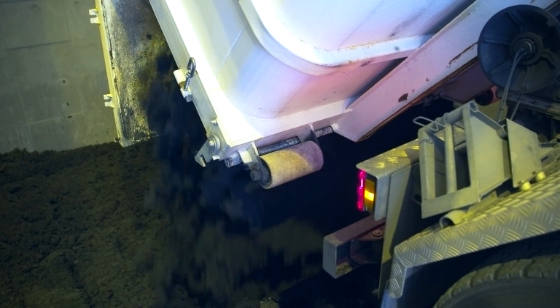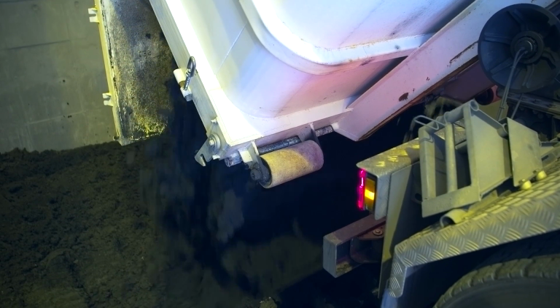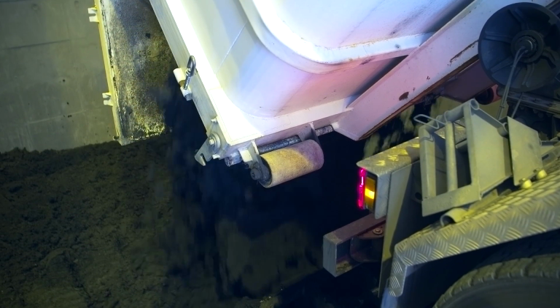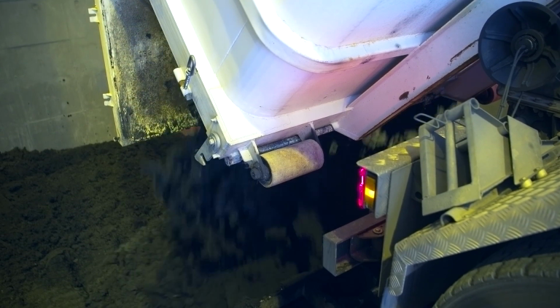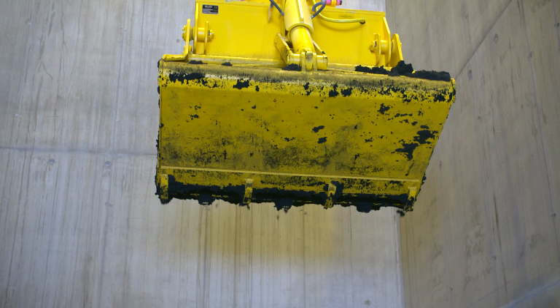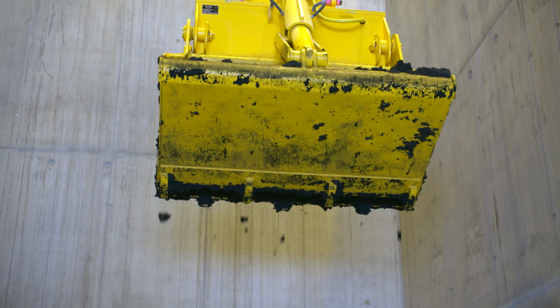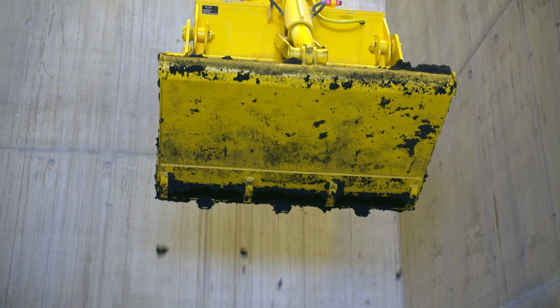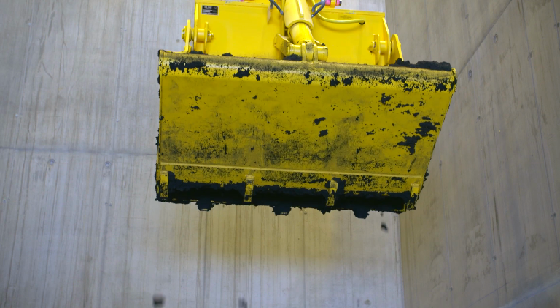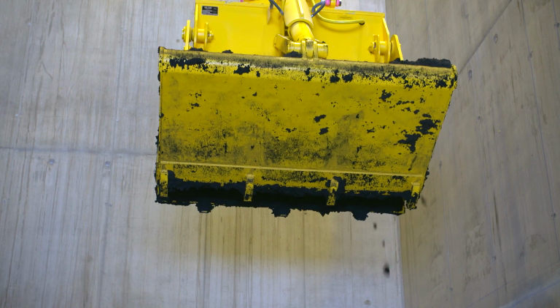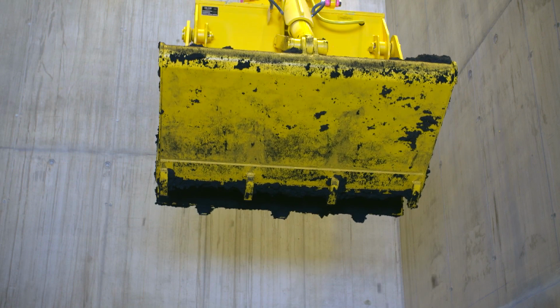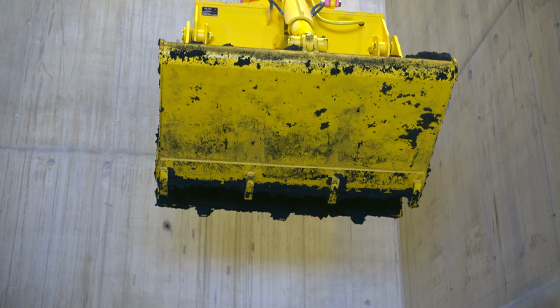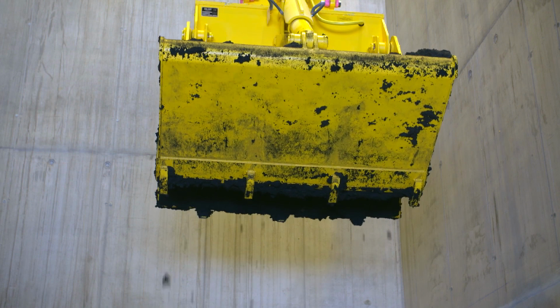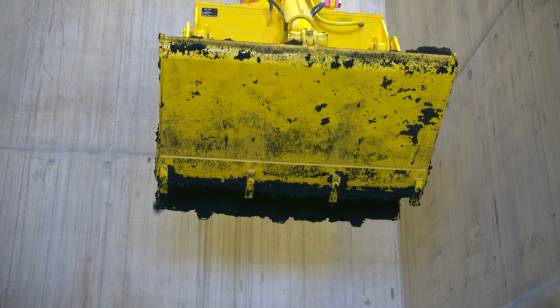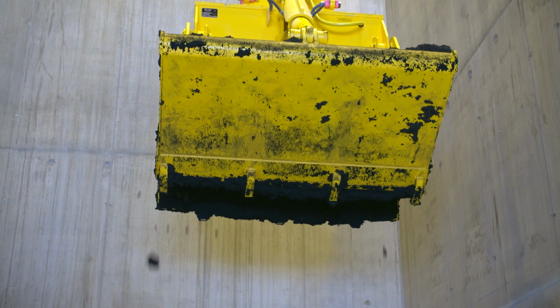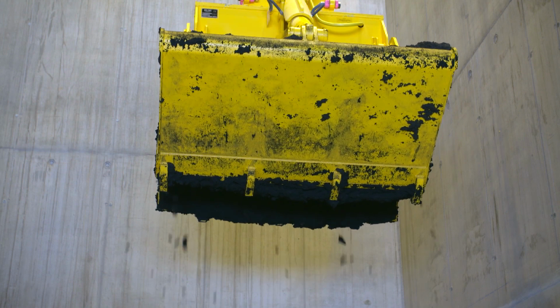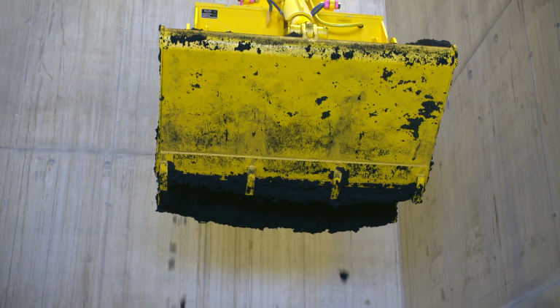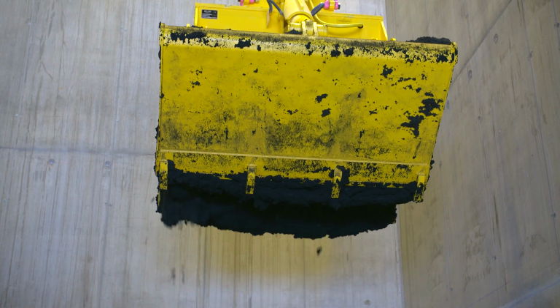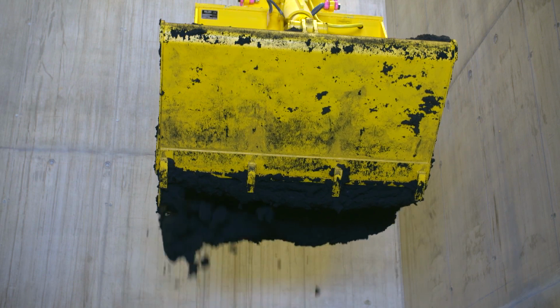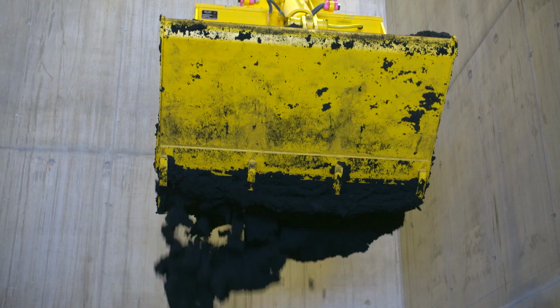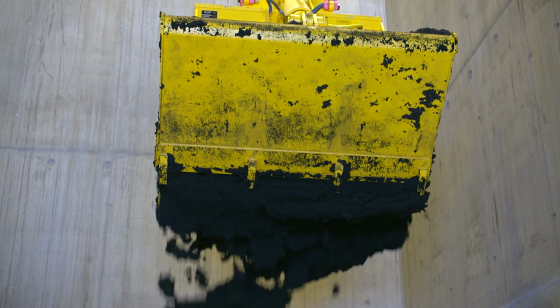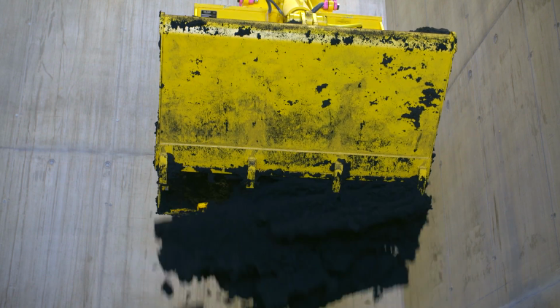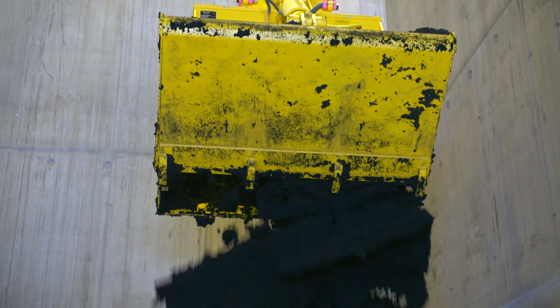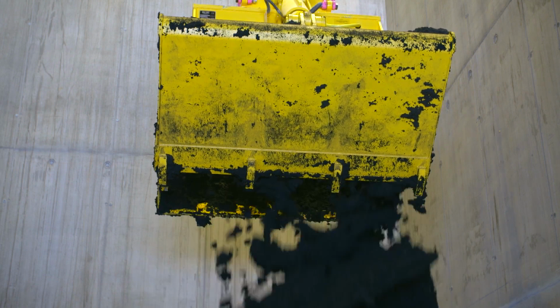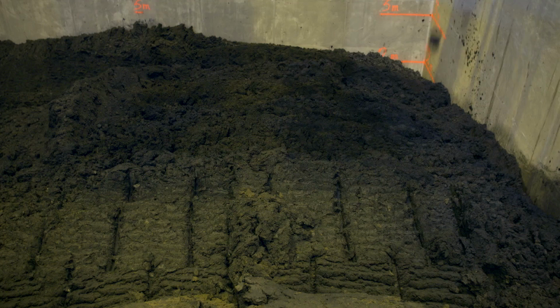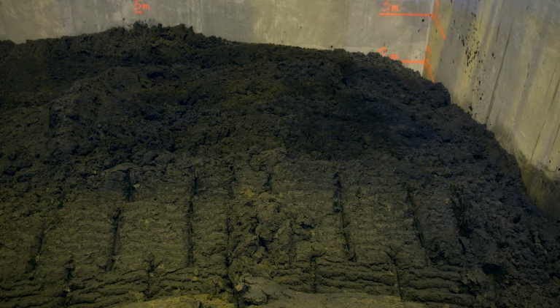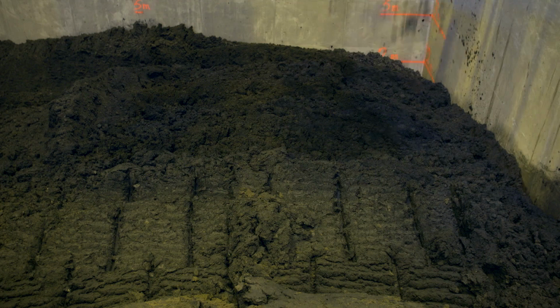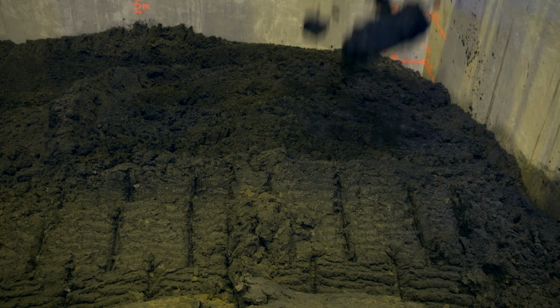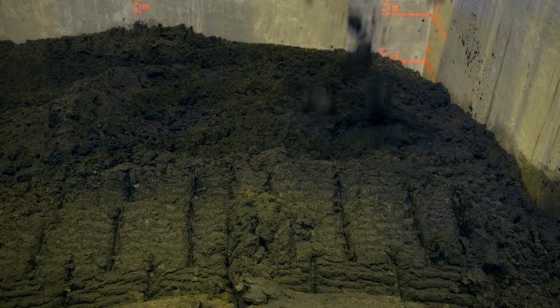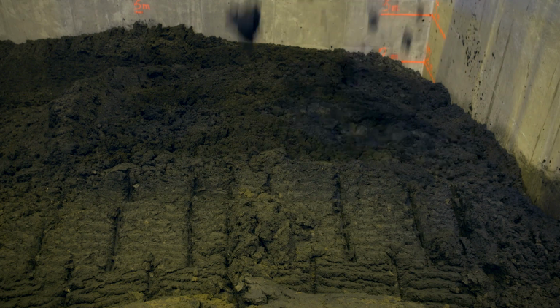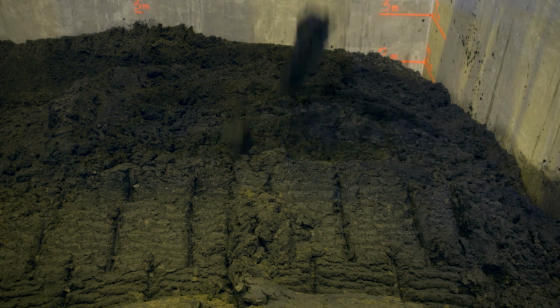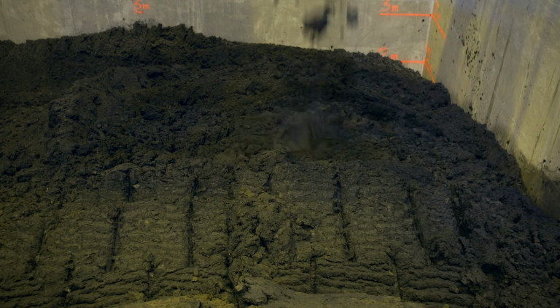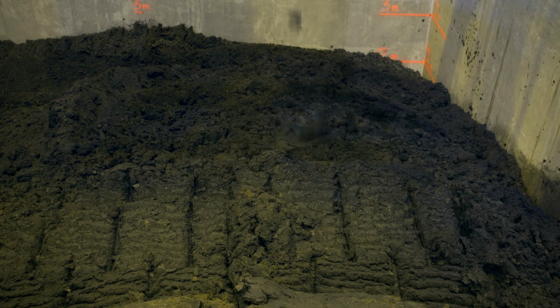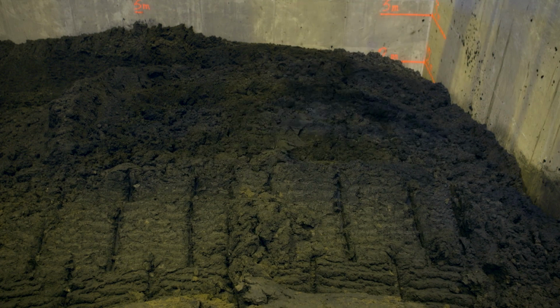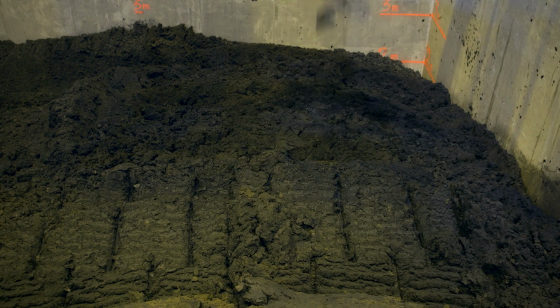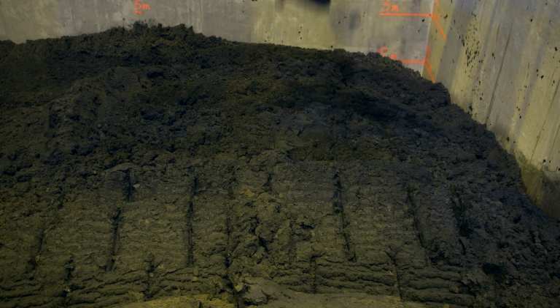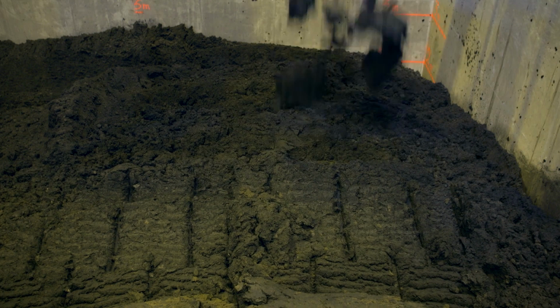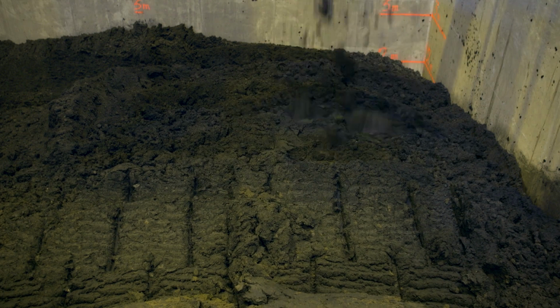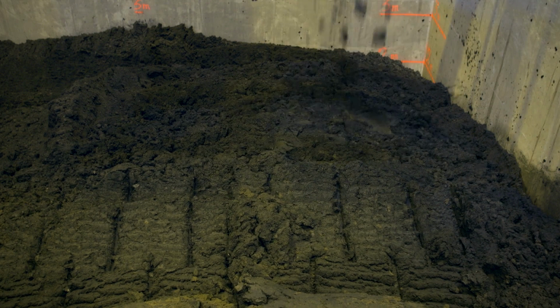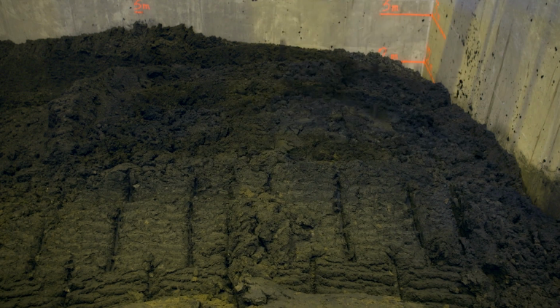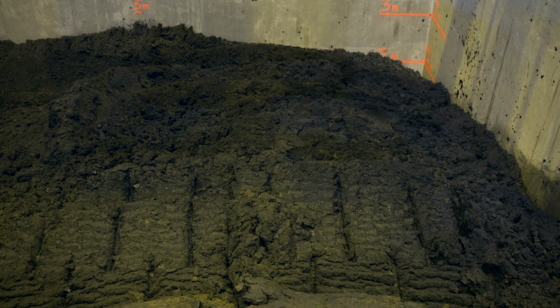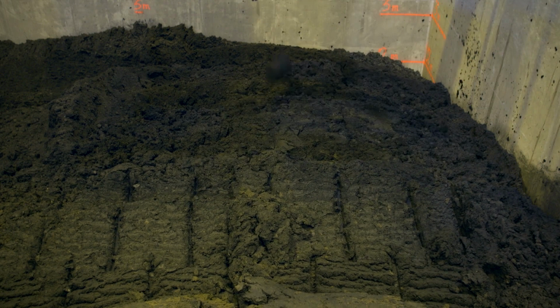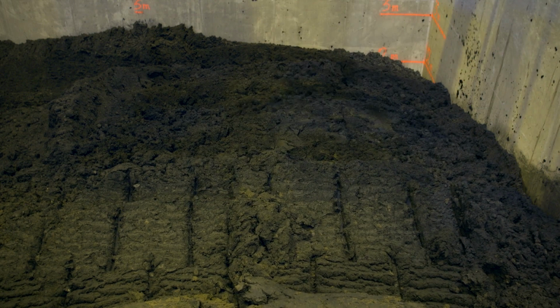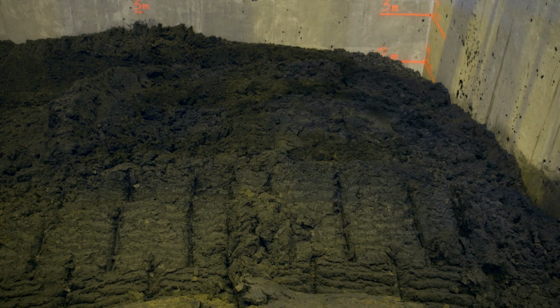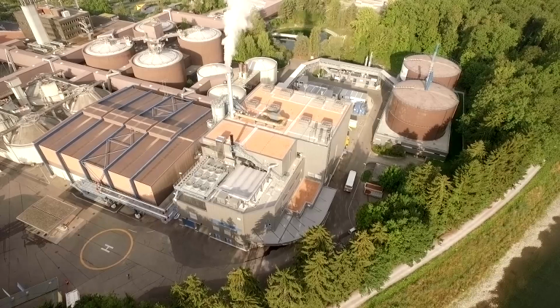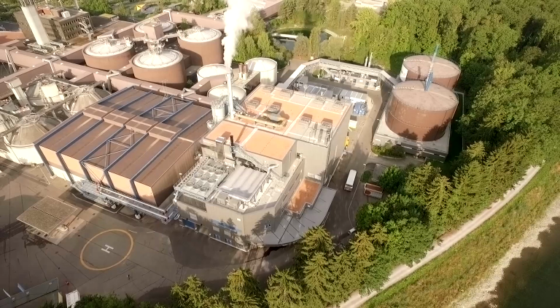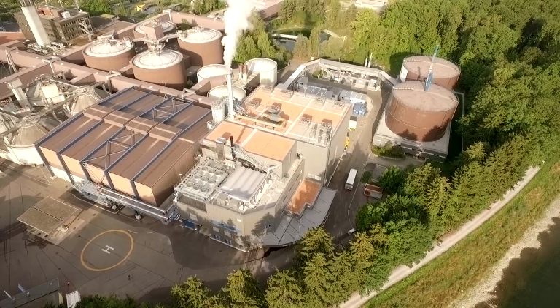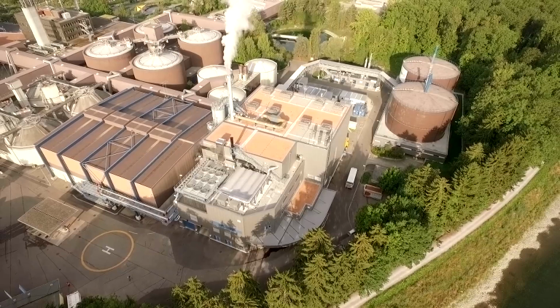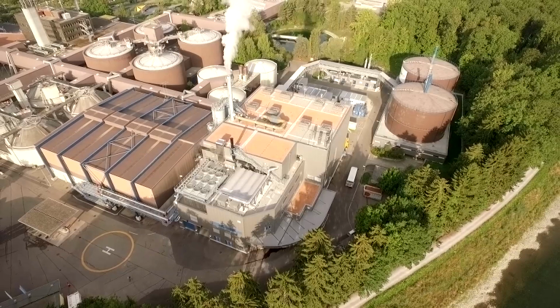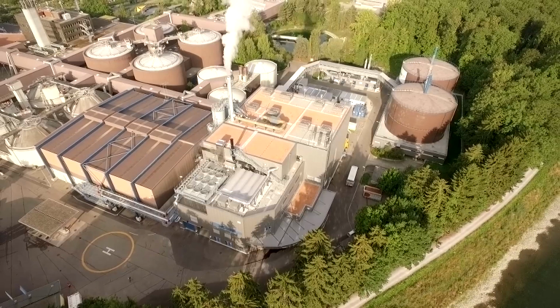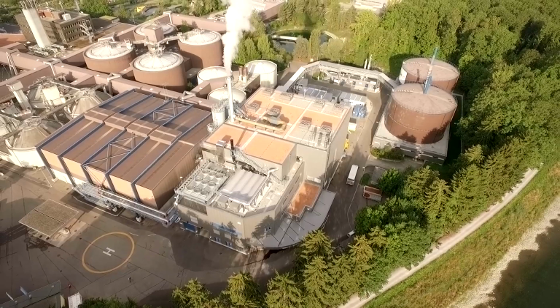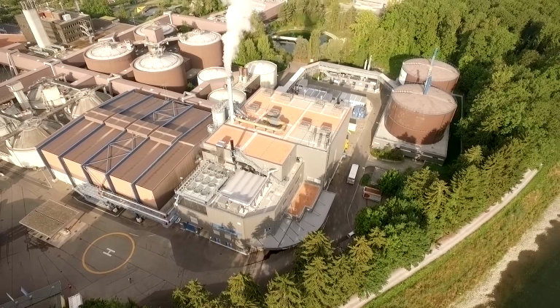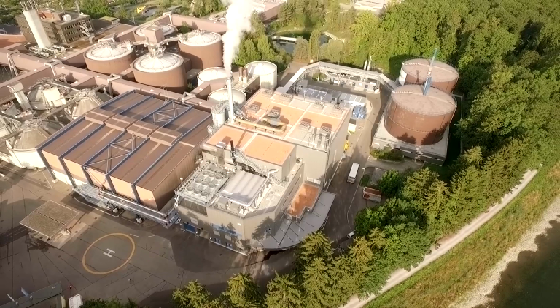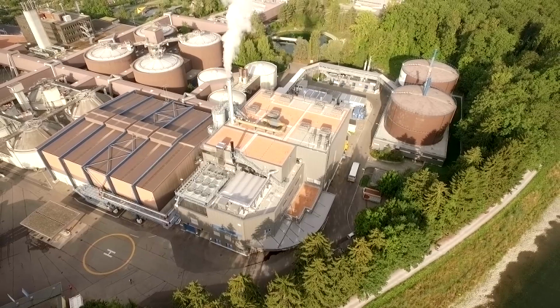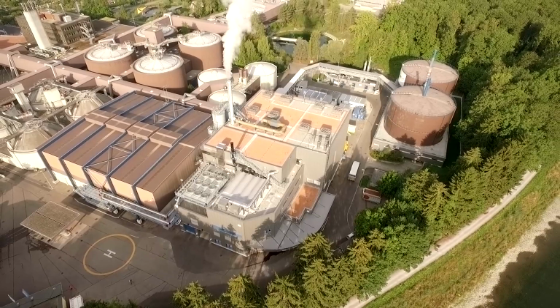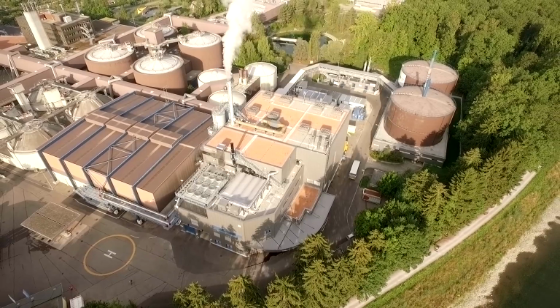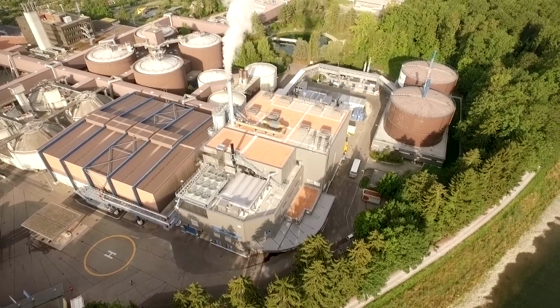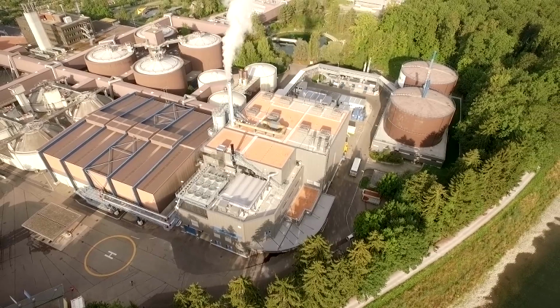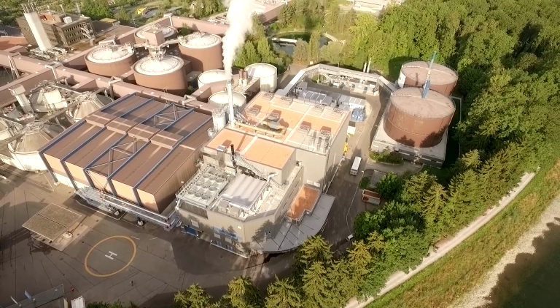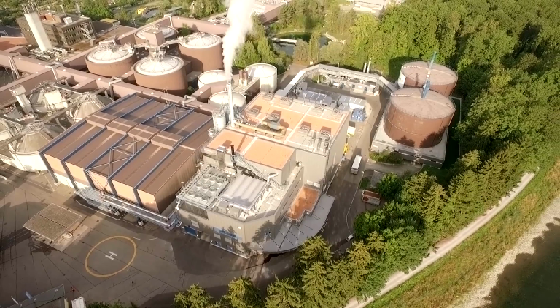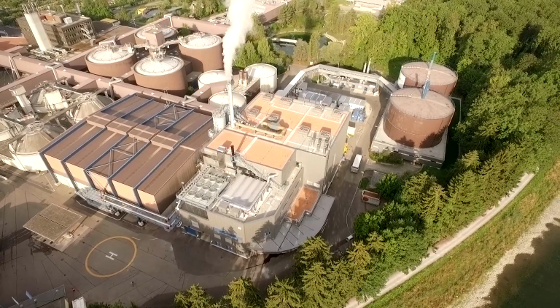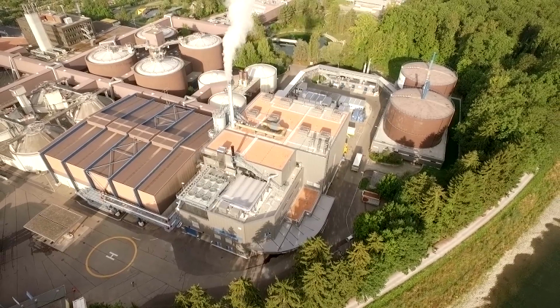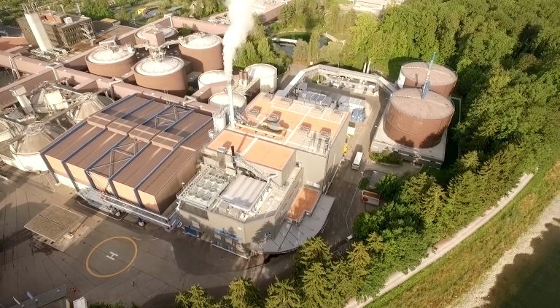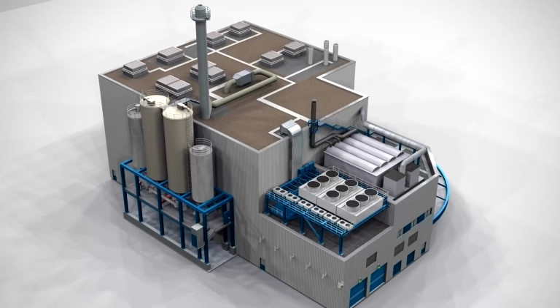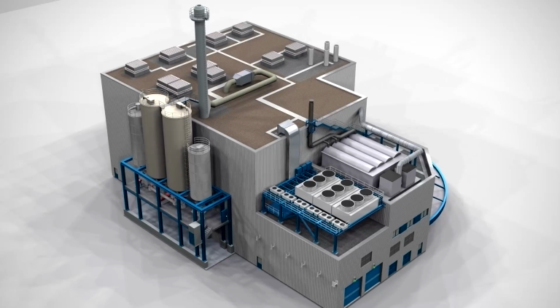In addition, by building a centralized sludge incineration plant, sludge disposal costs for the area are expected to be cut by almost half.